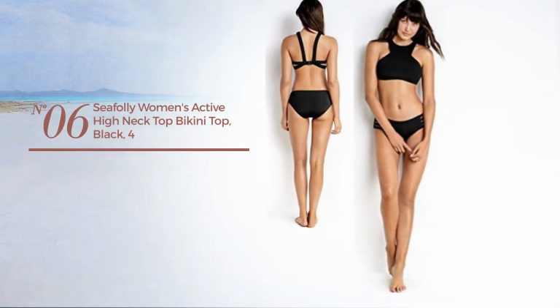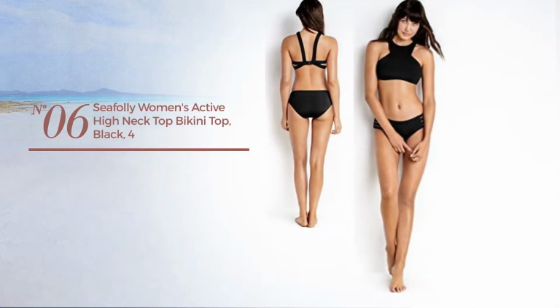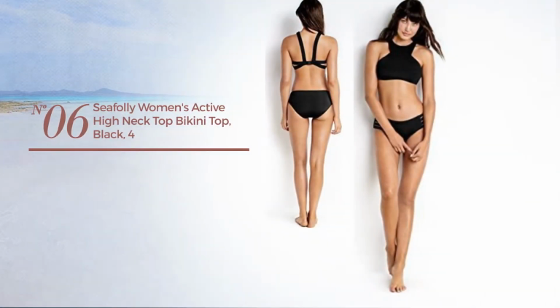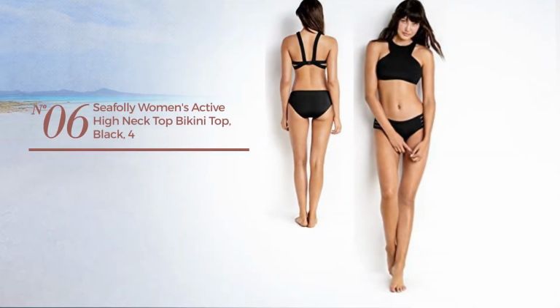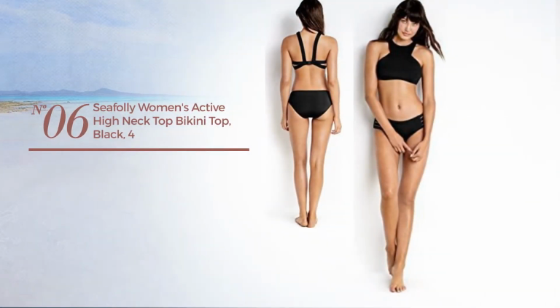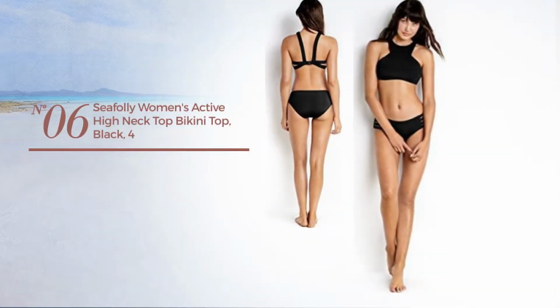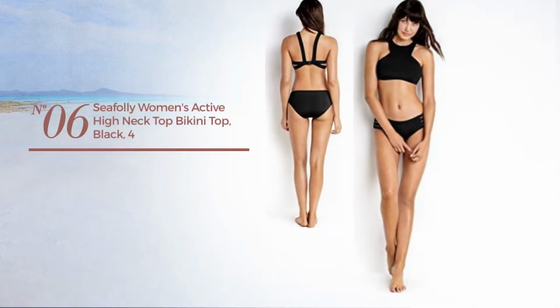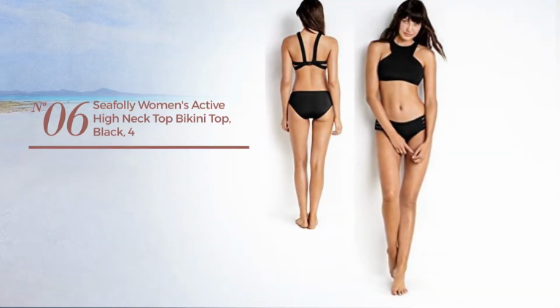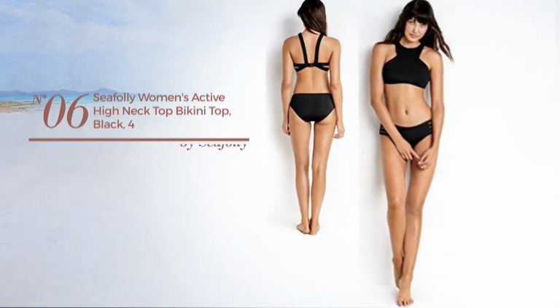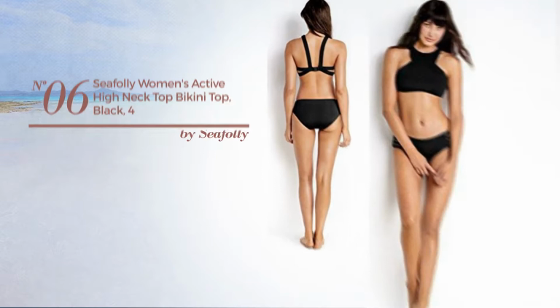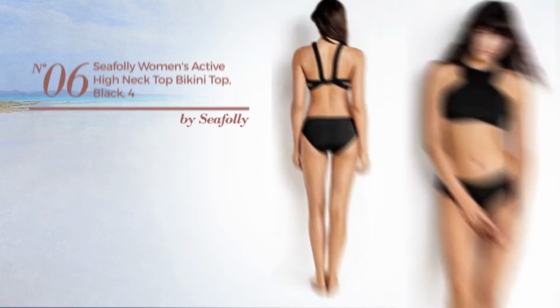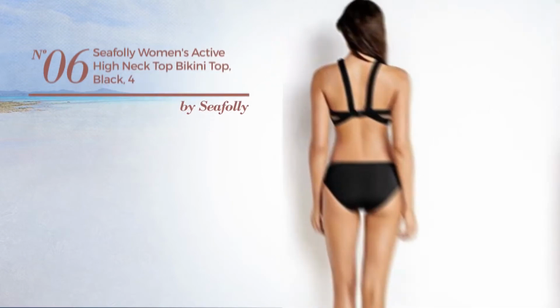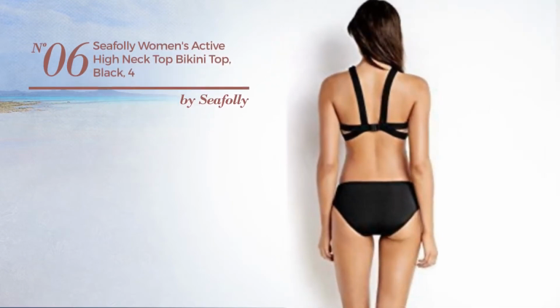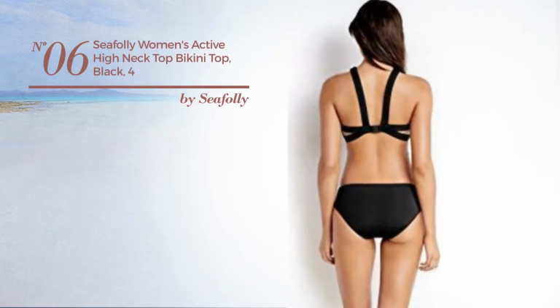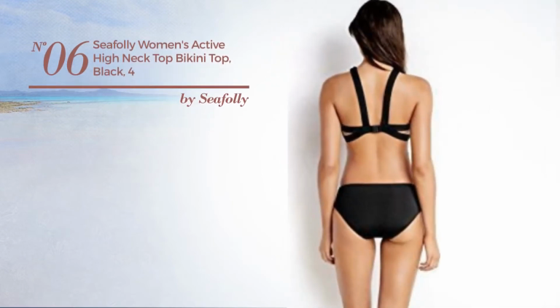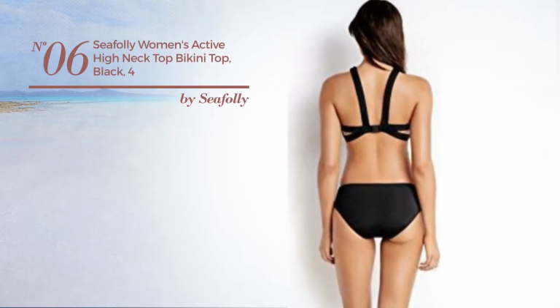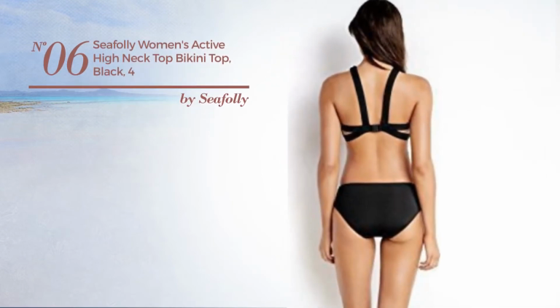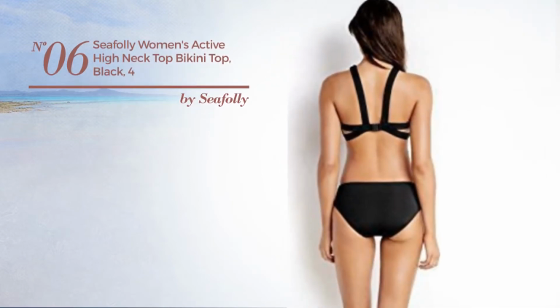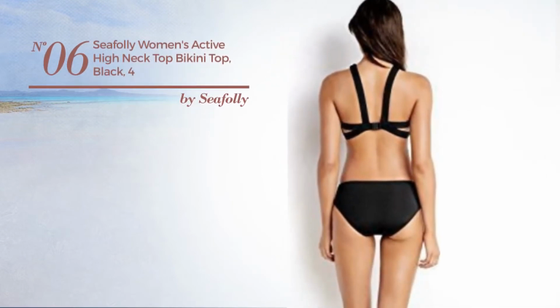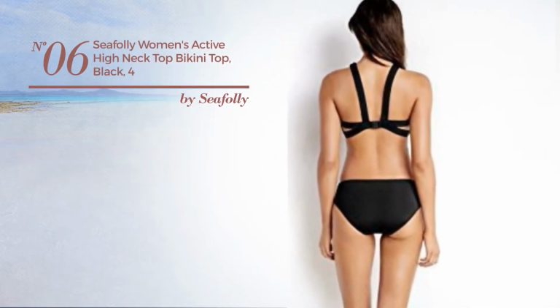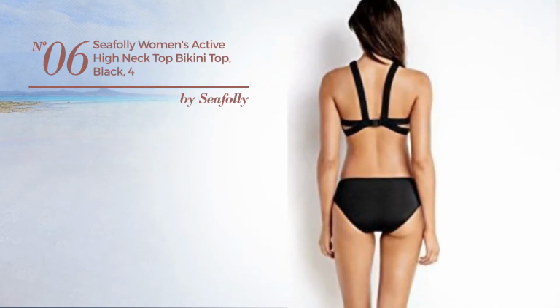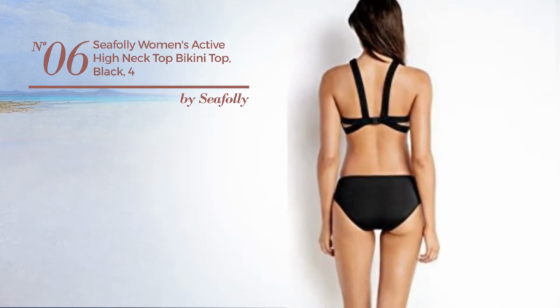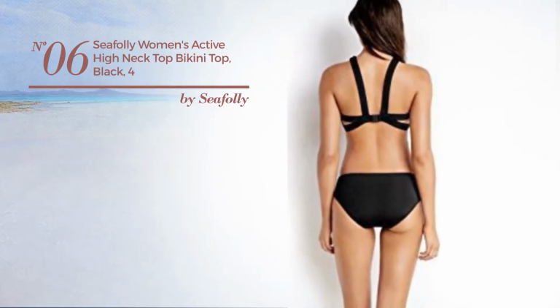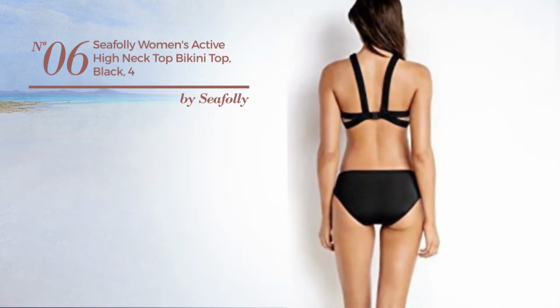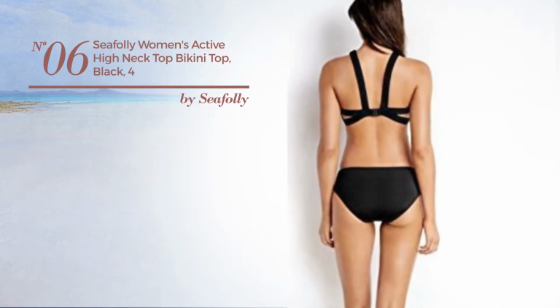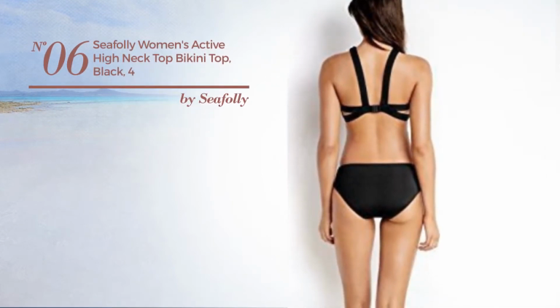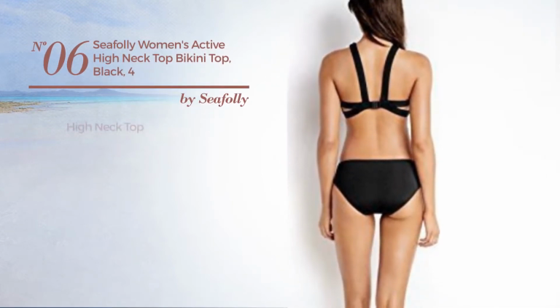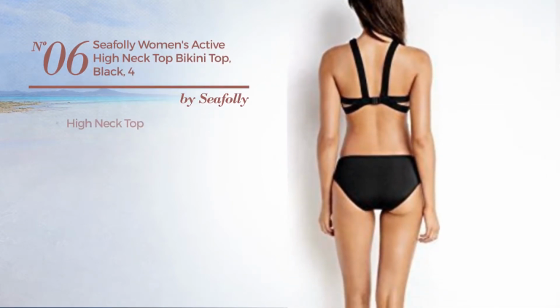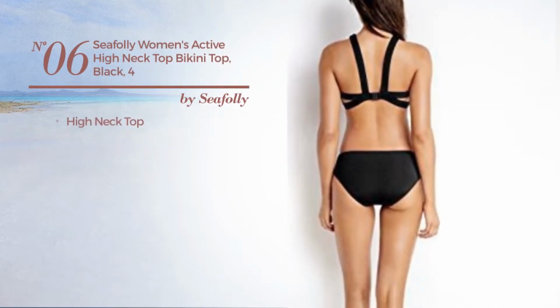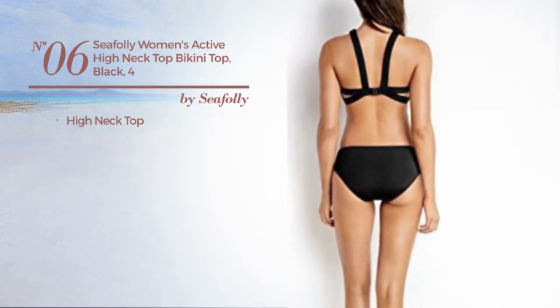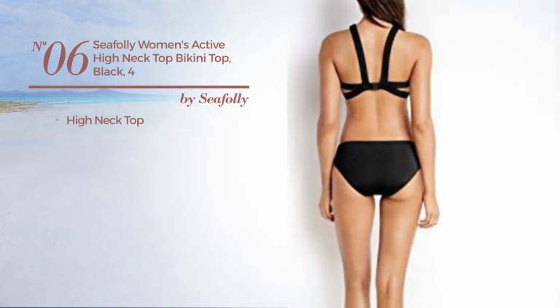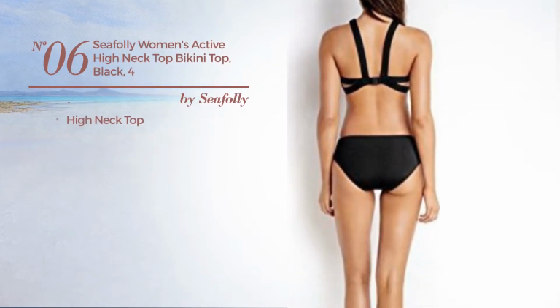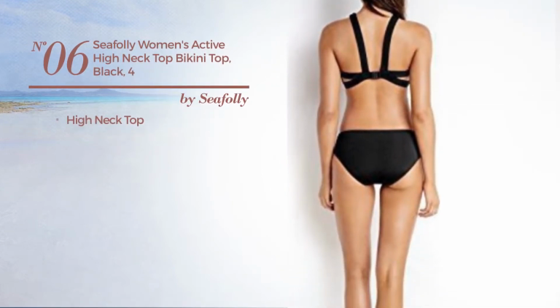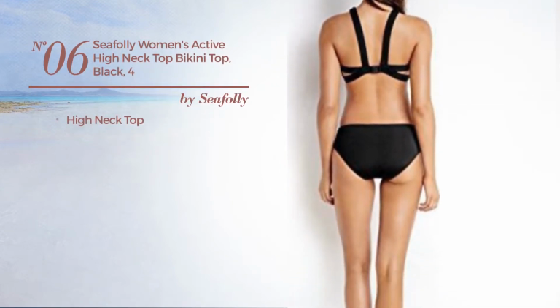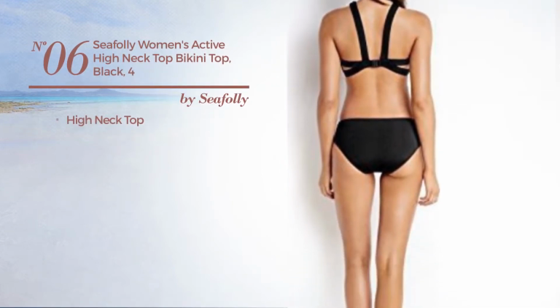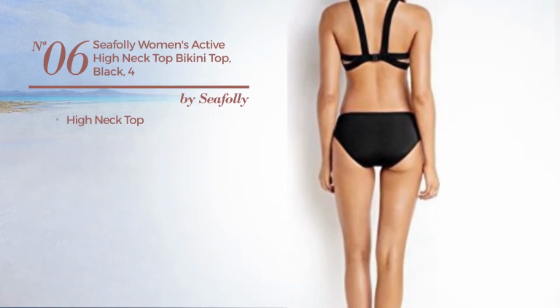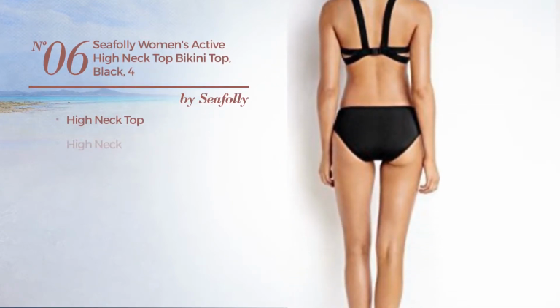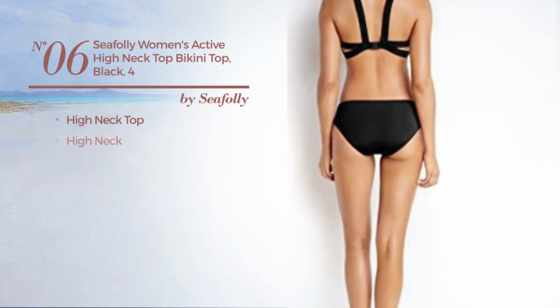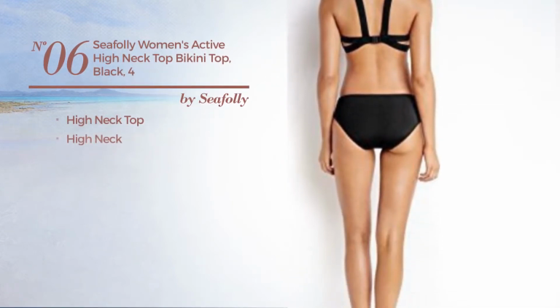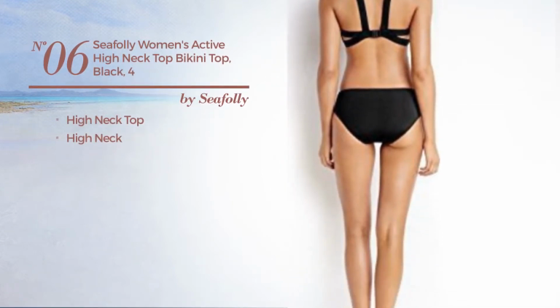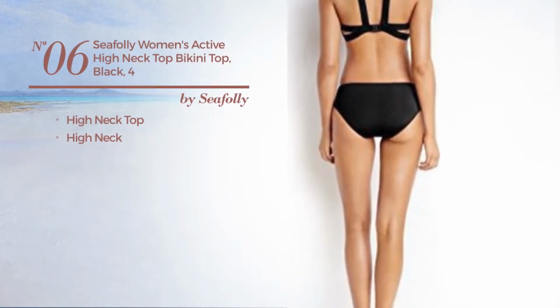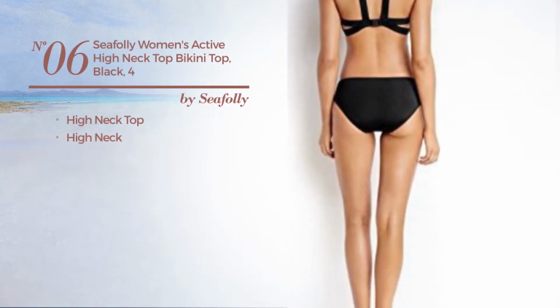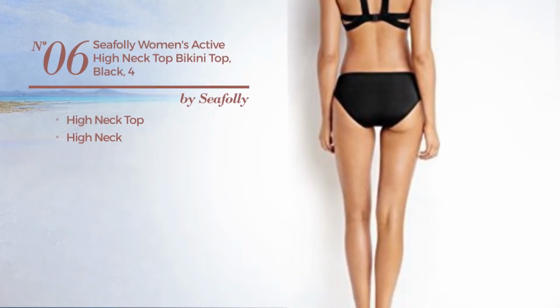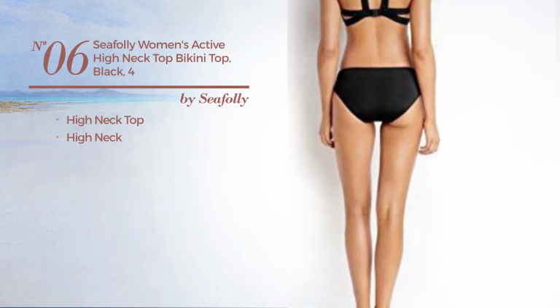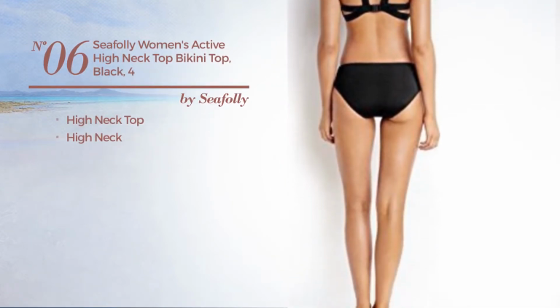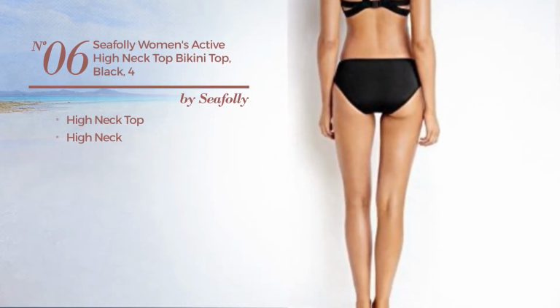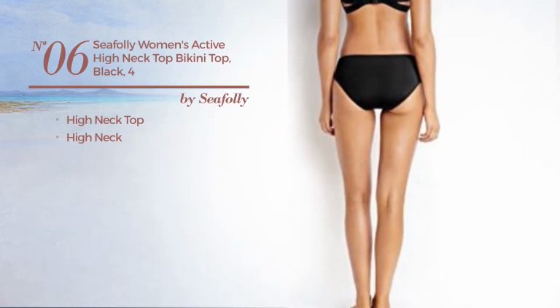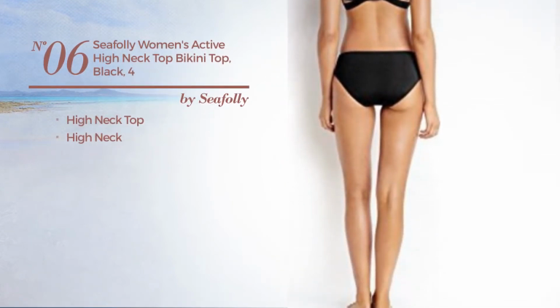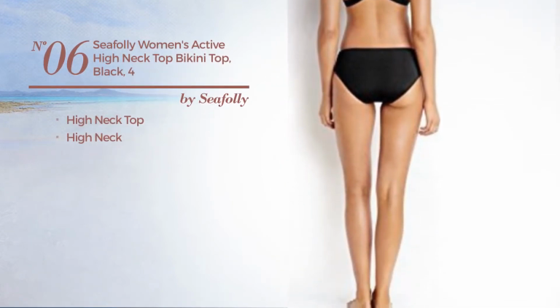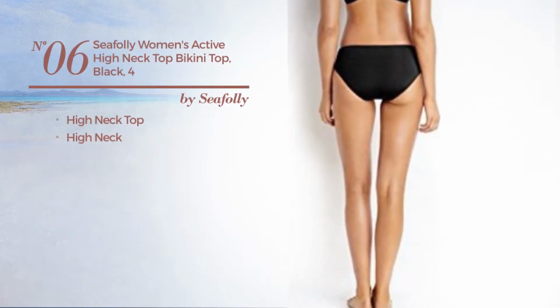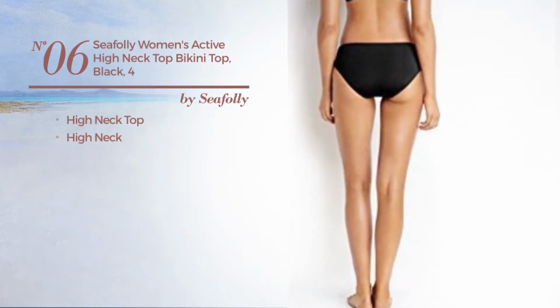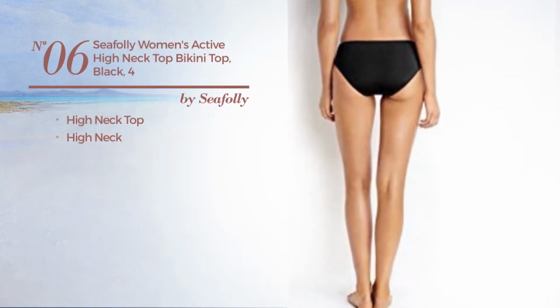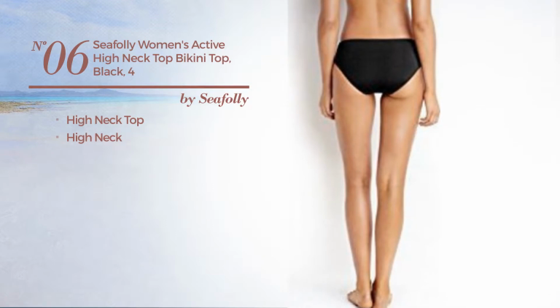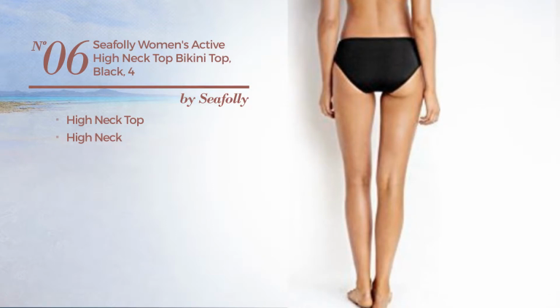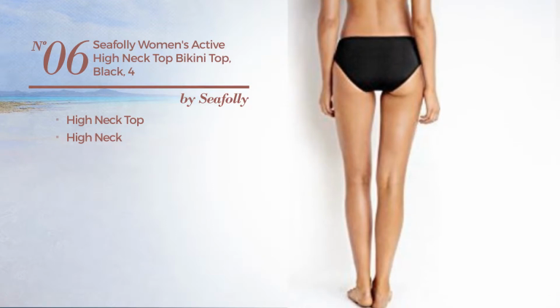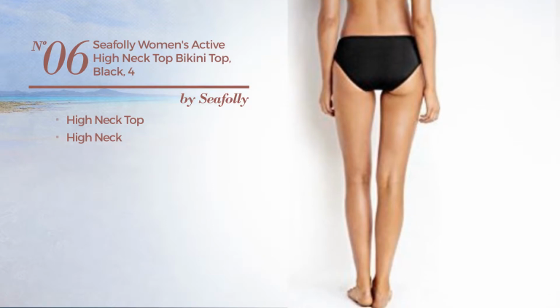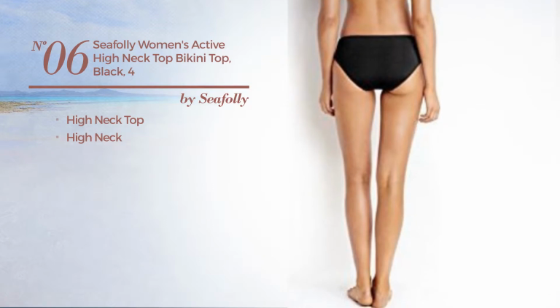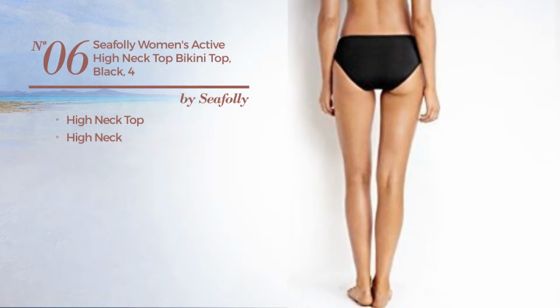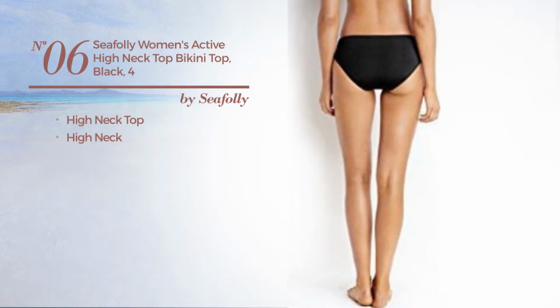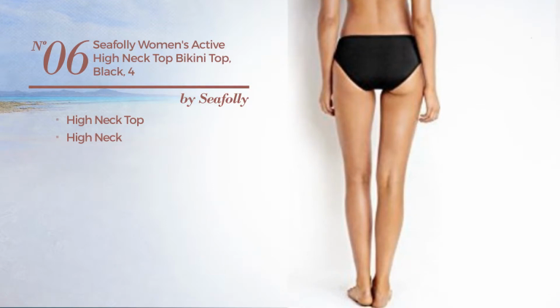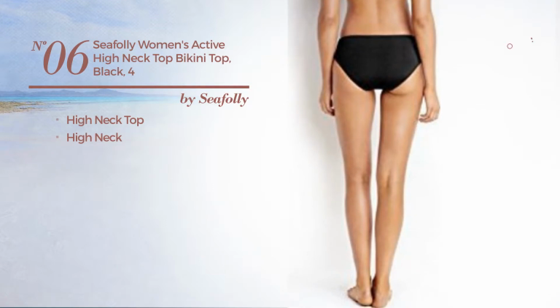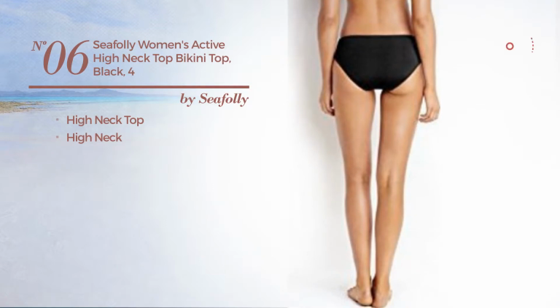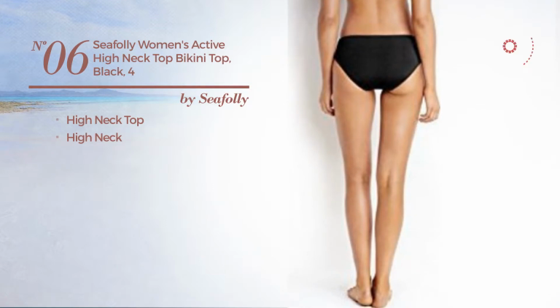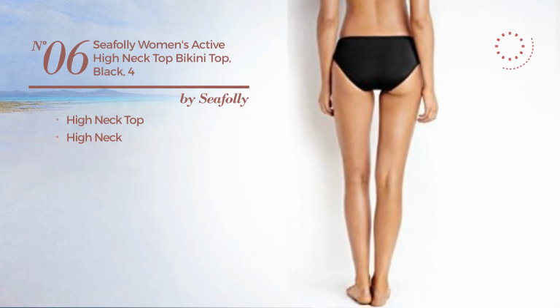Number 6. This bikini includes high neck top and high neck. Available exclusively in black color.